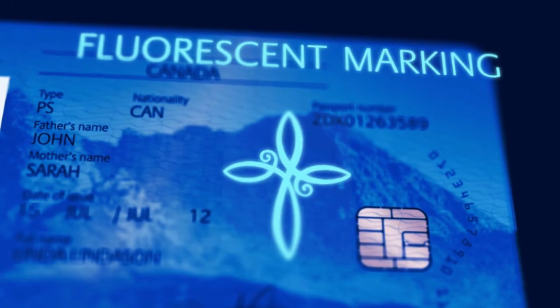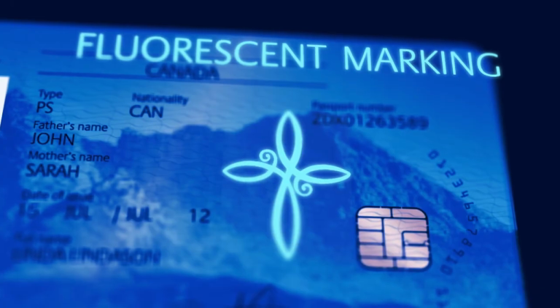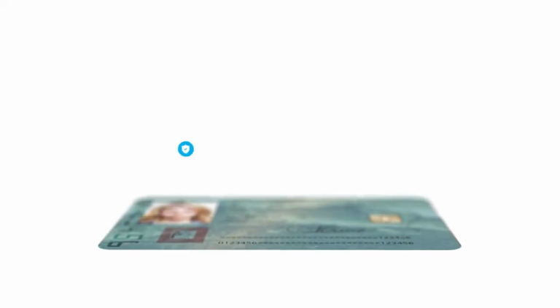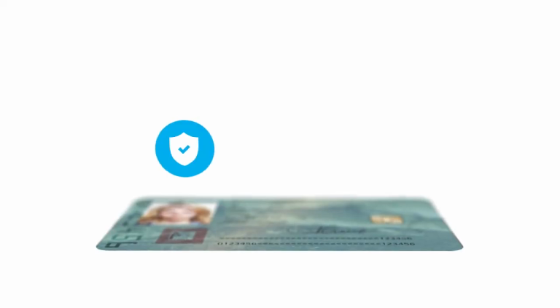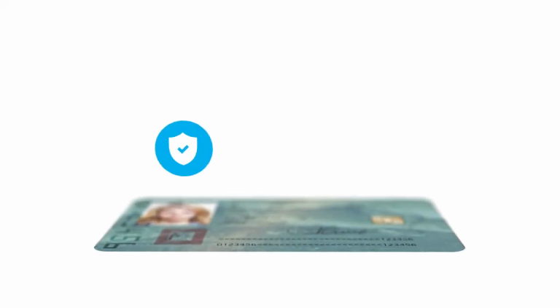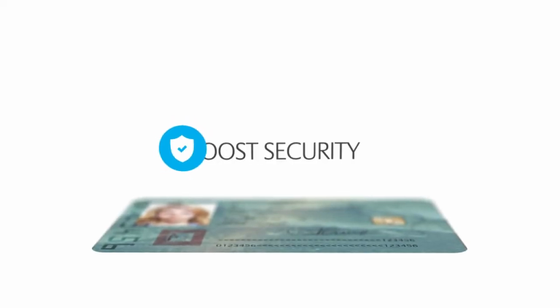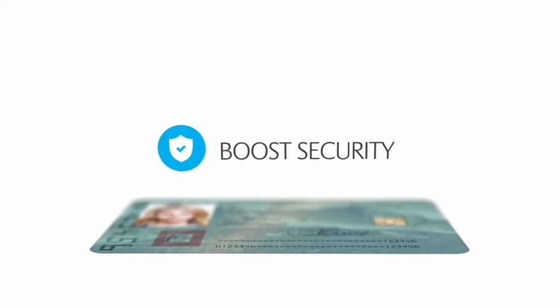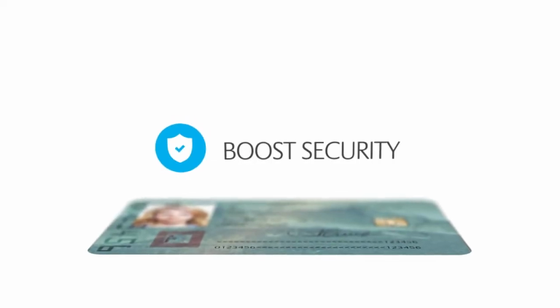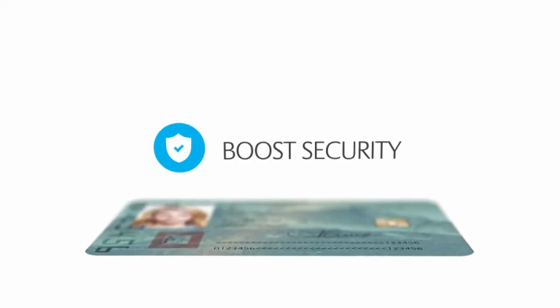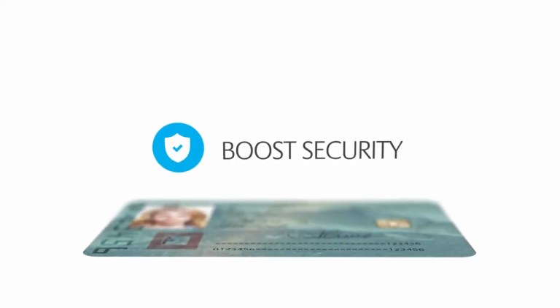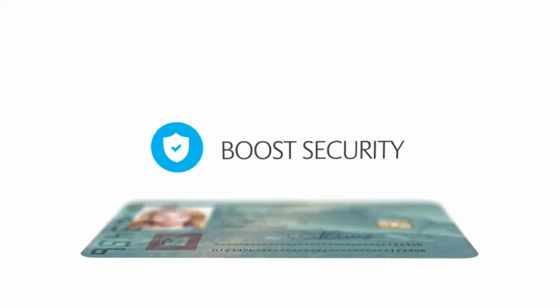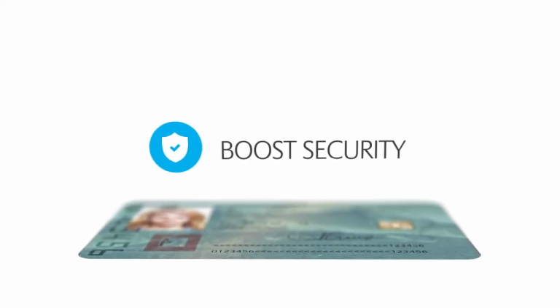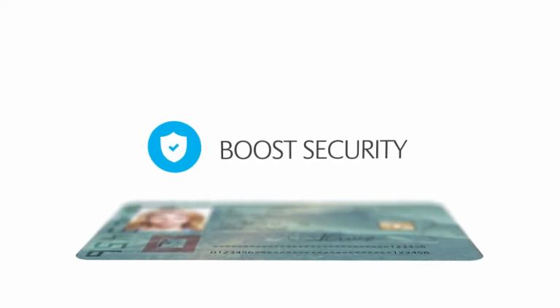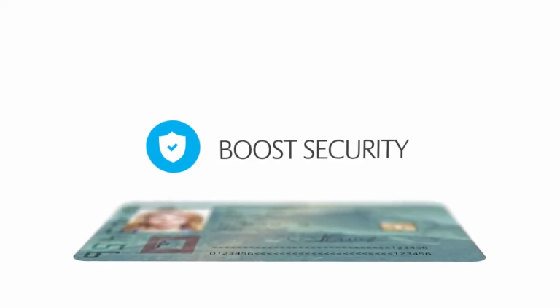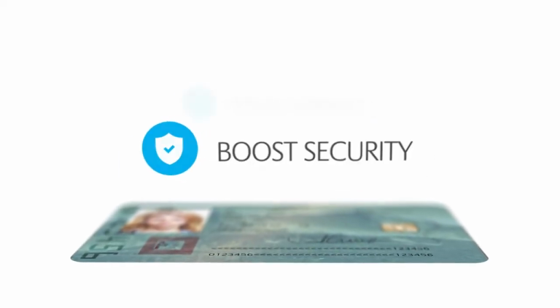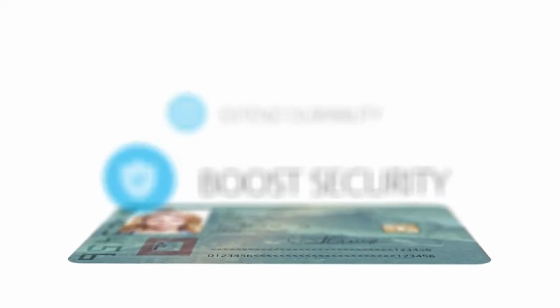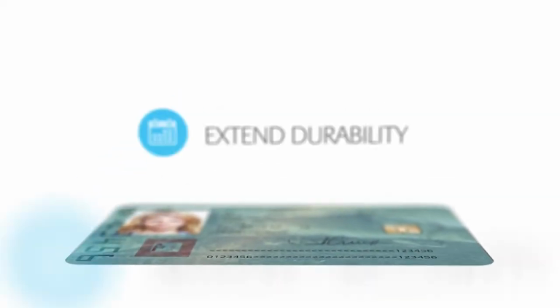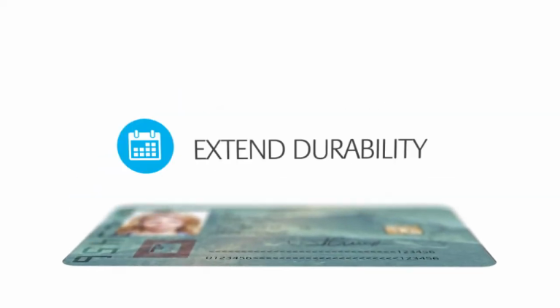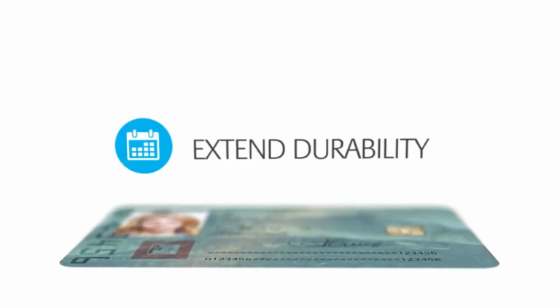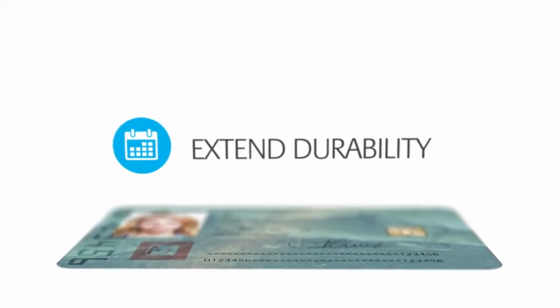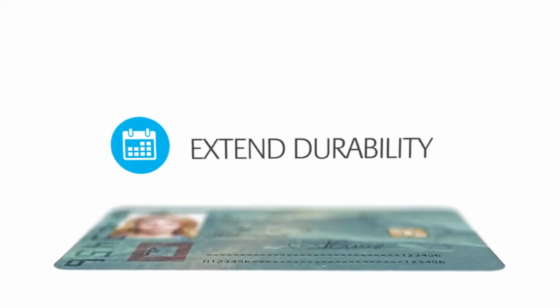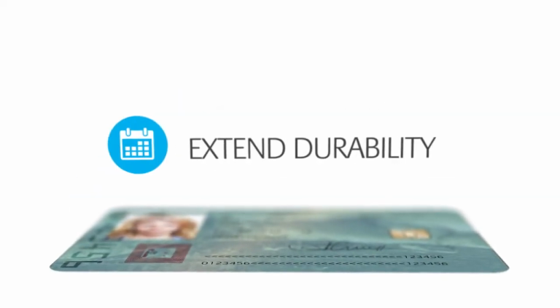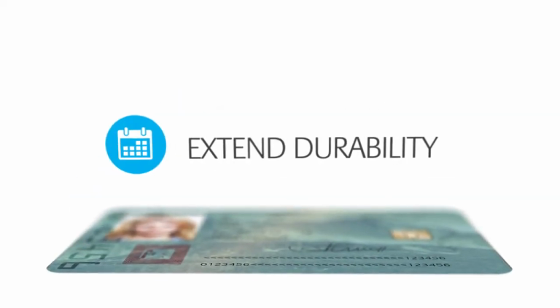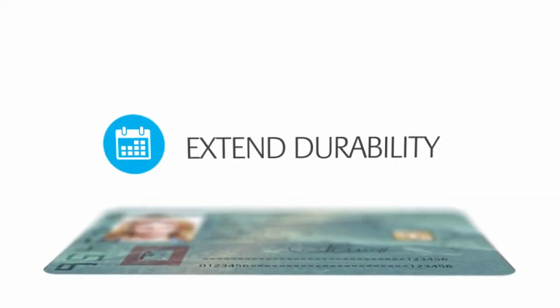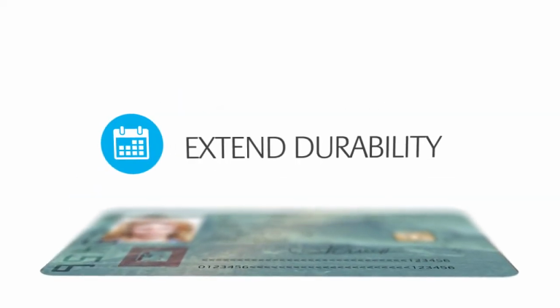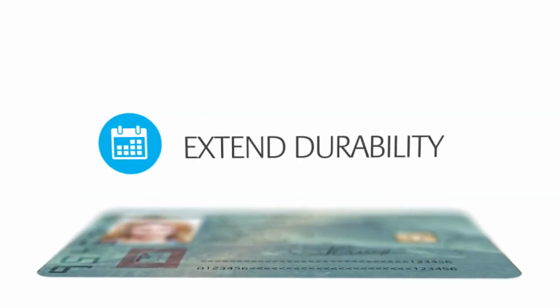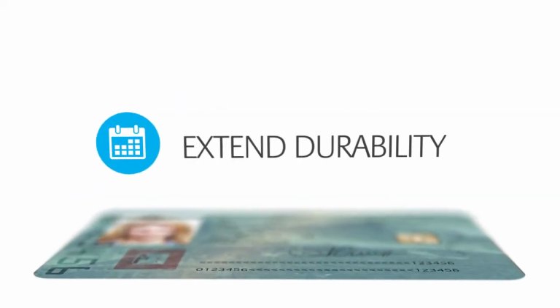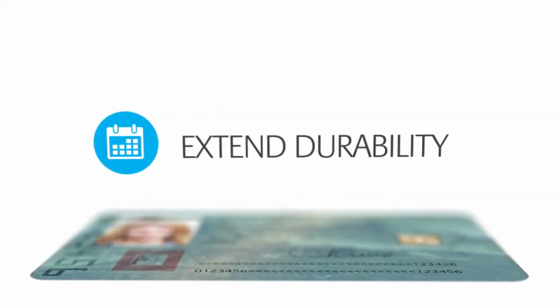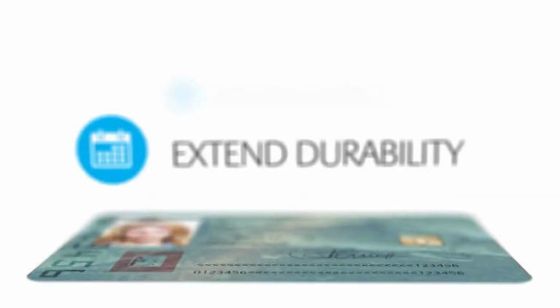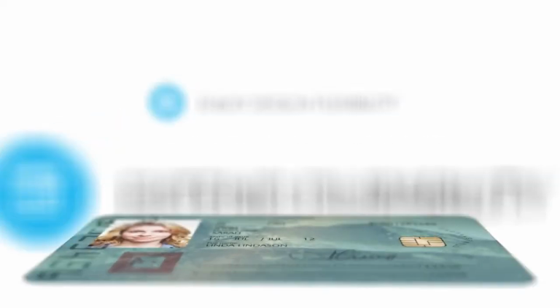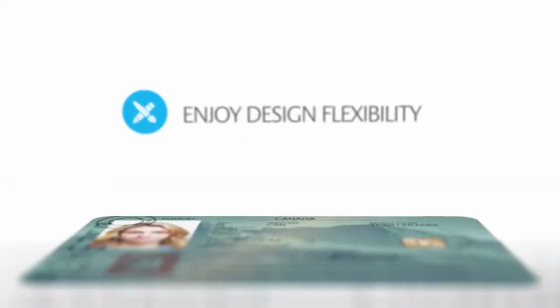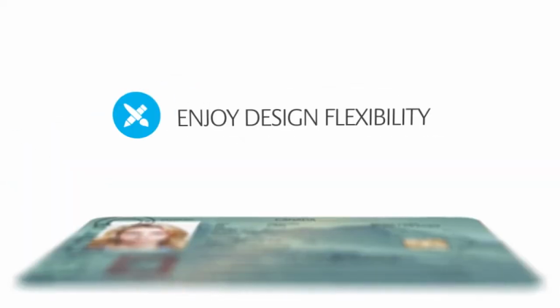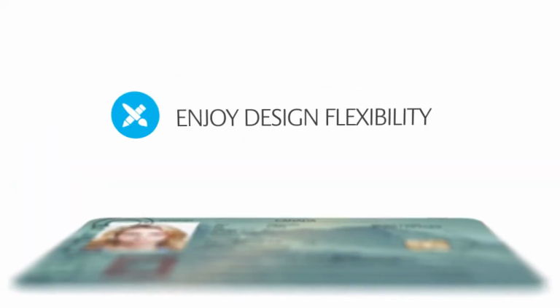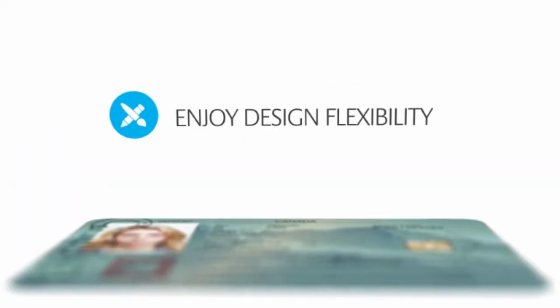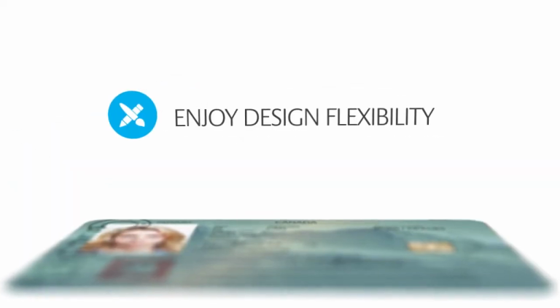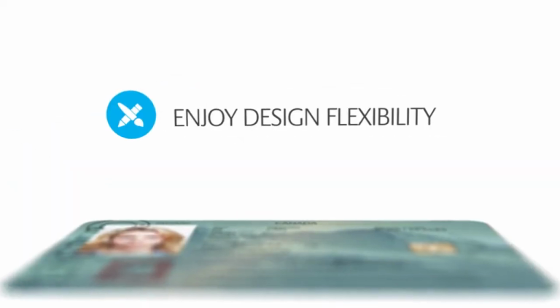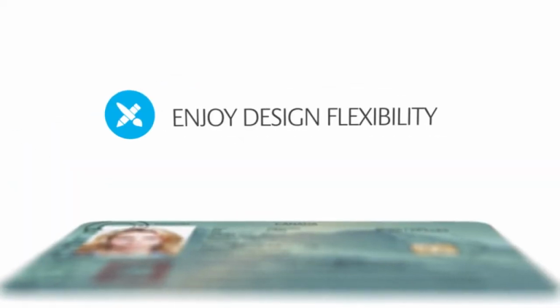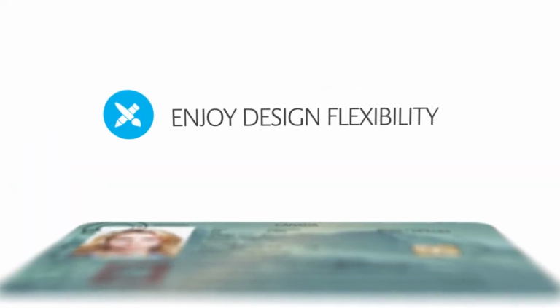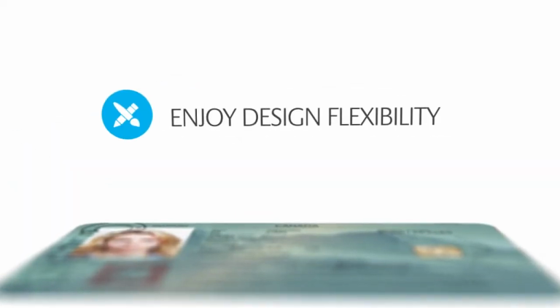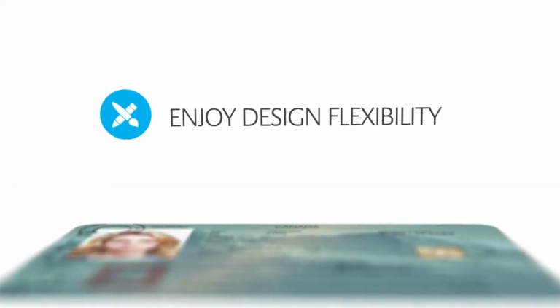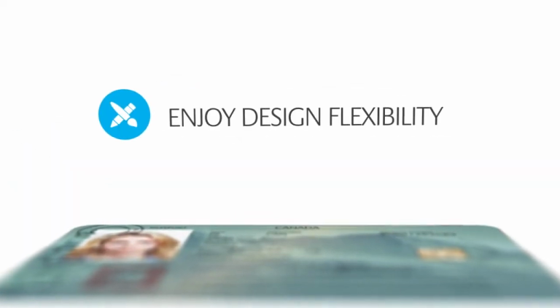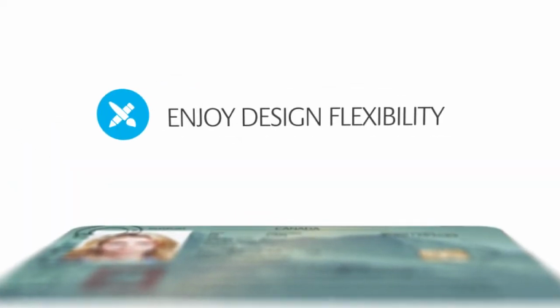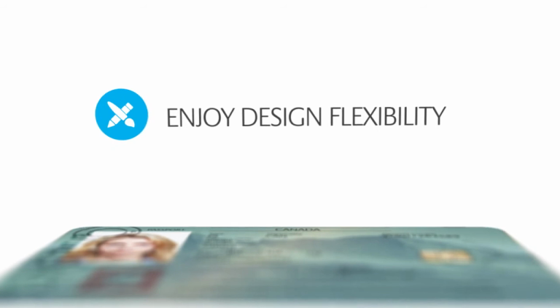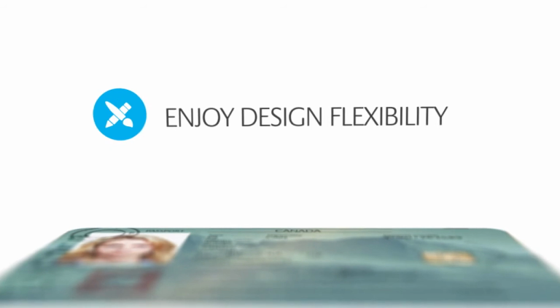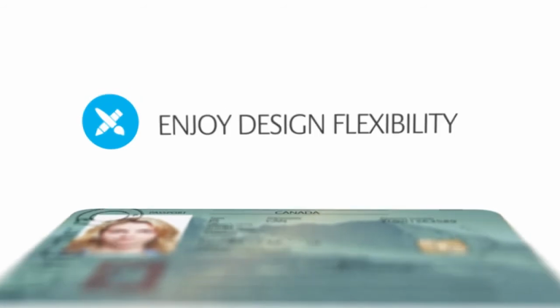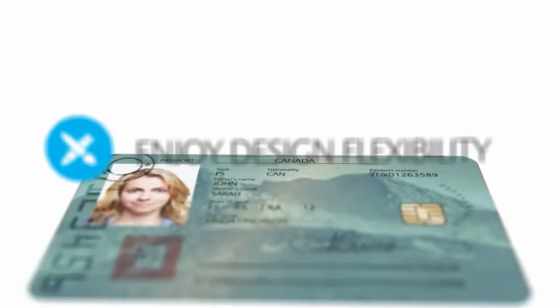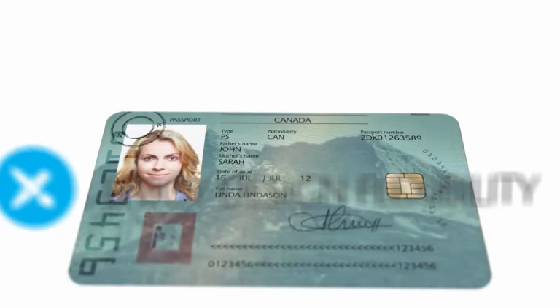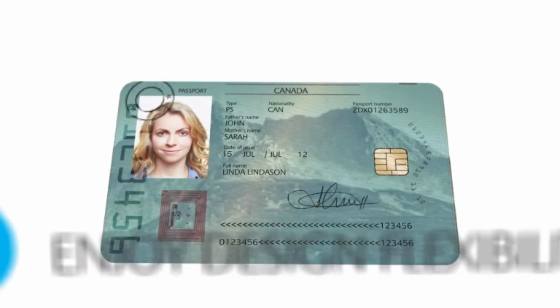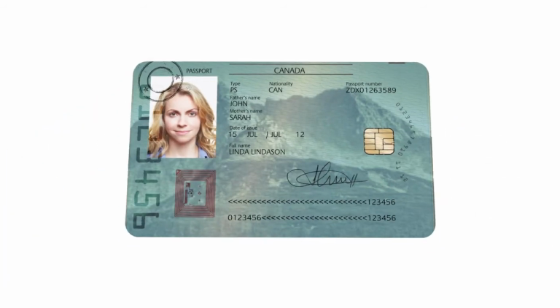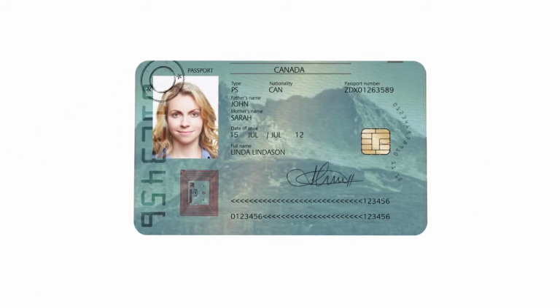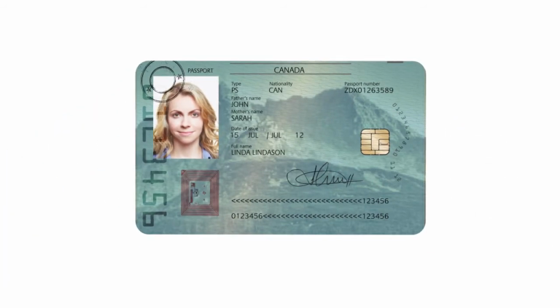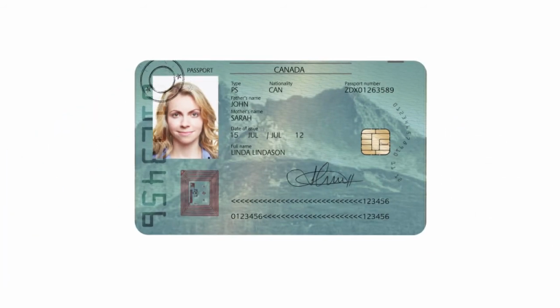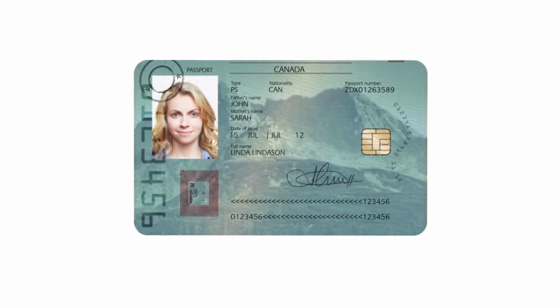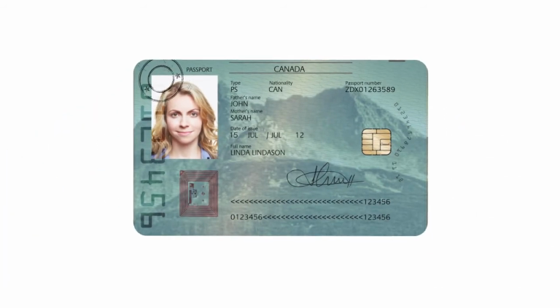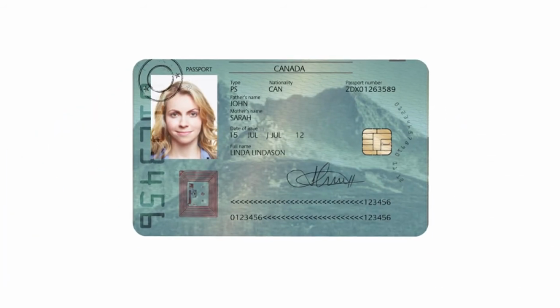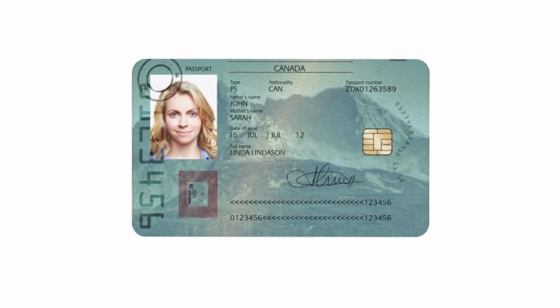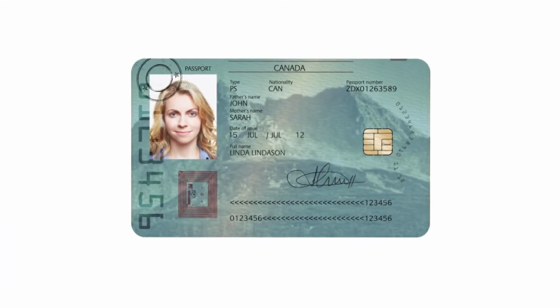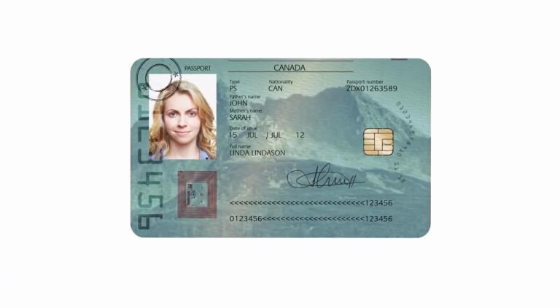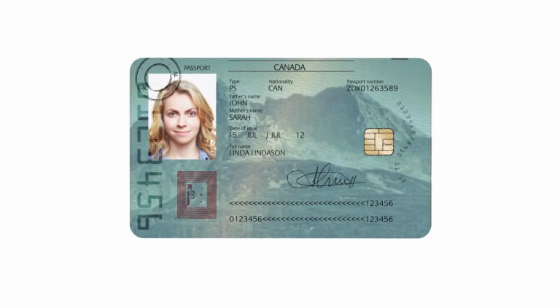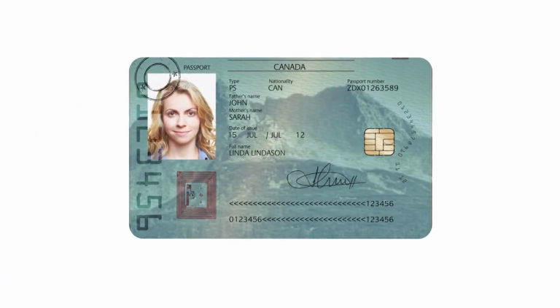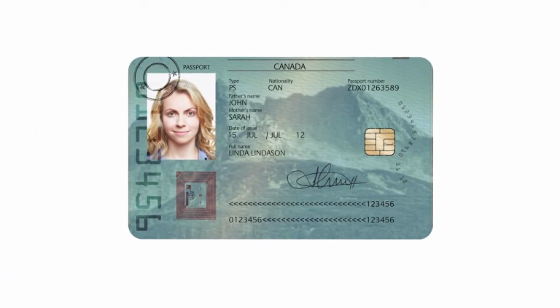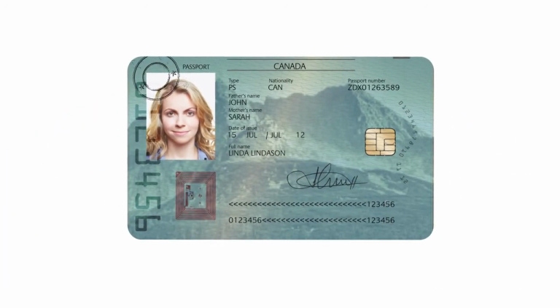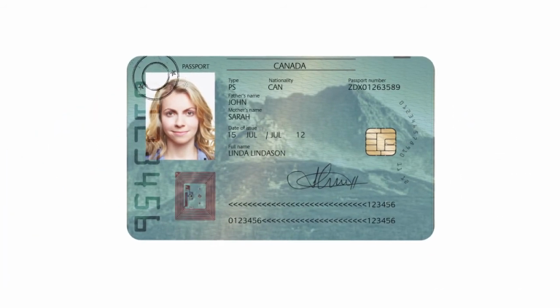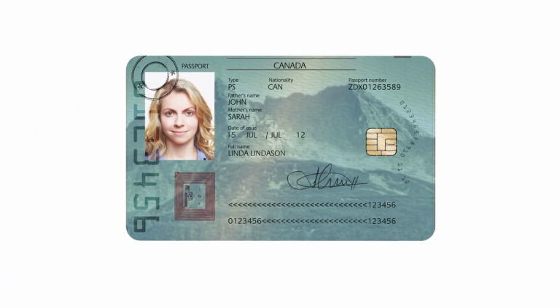Boost security, extend durability, enjoy design flexibility for manufacturing of security and ID cards.